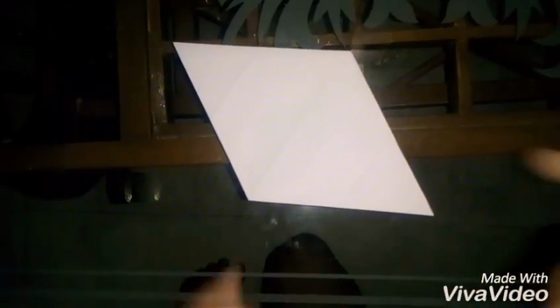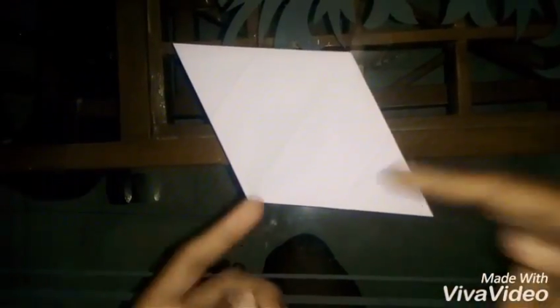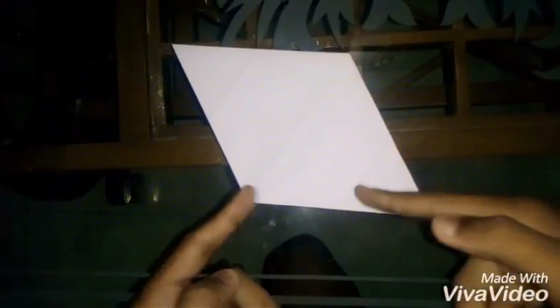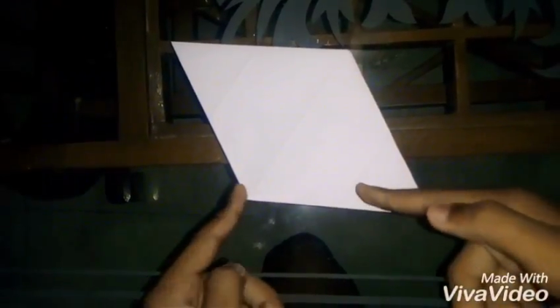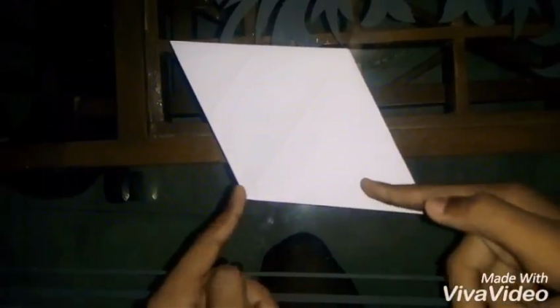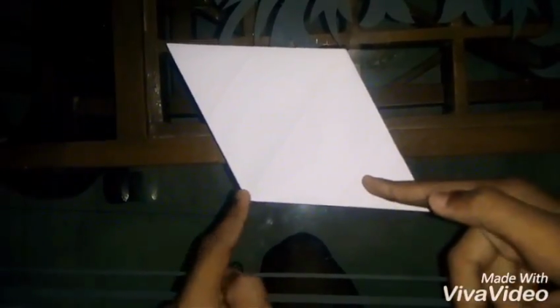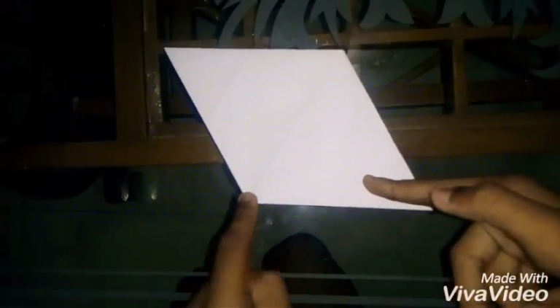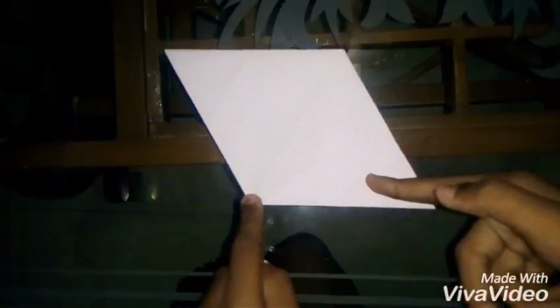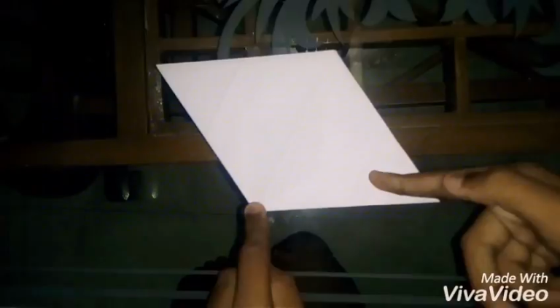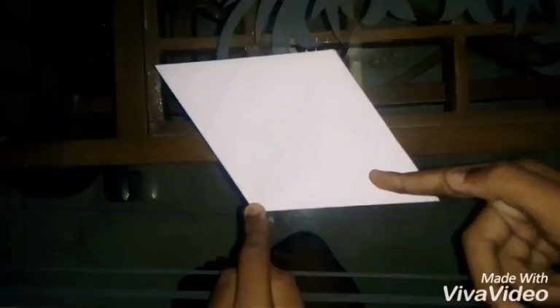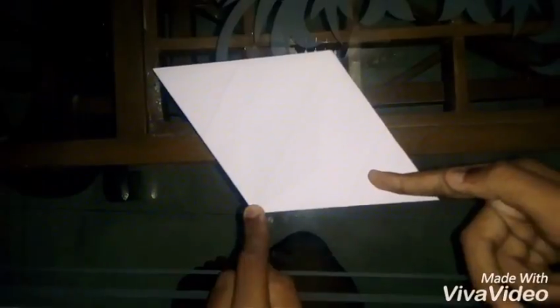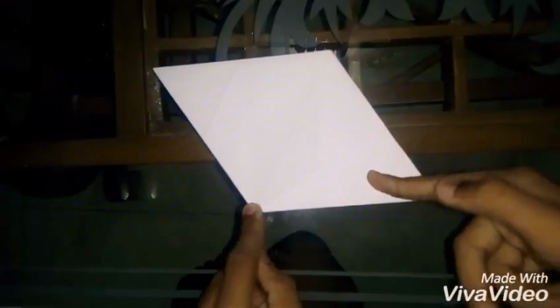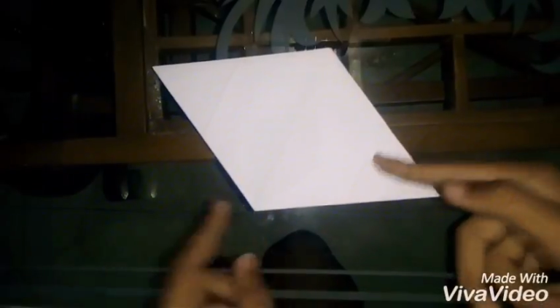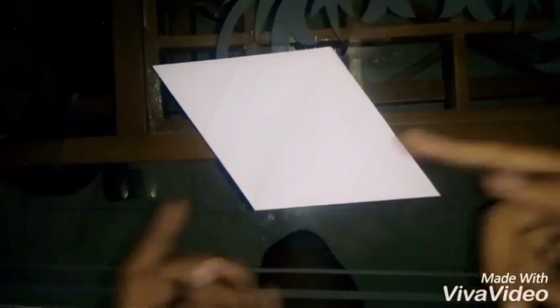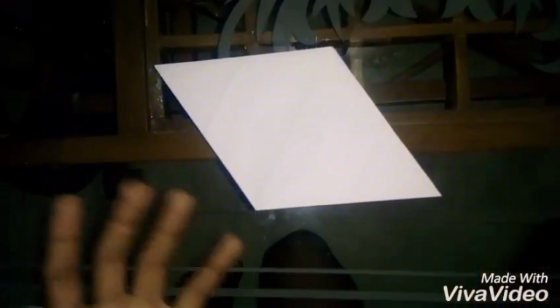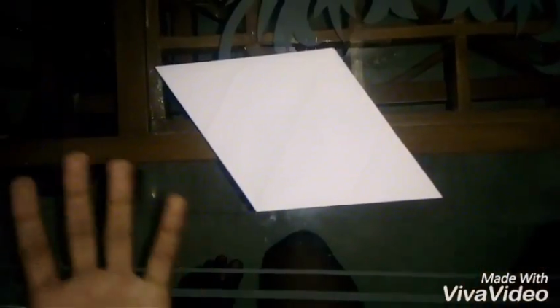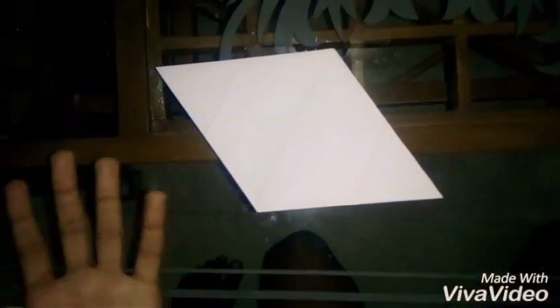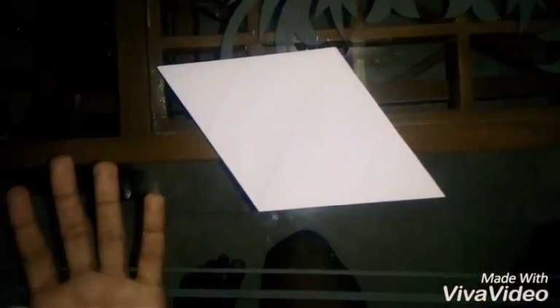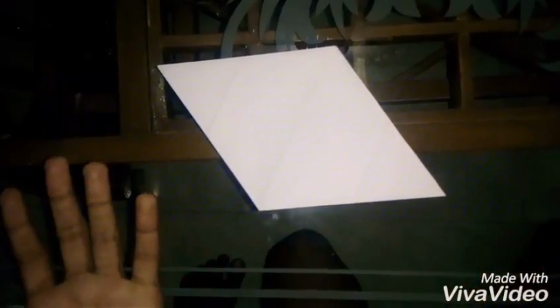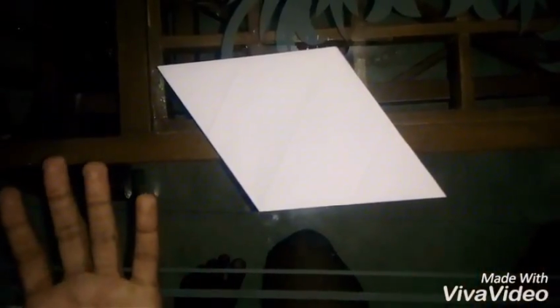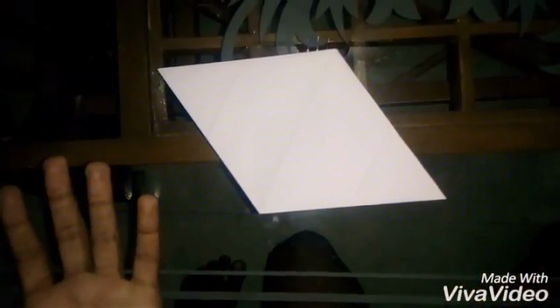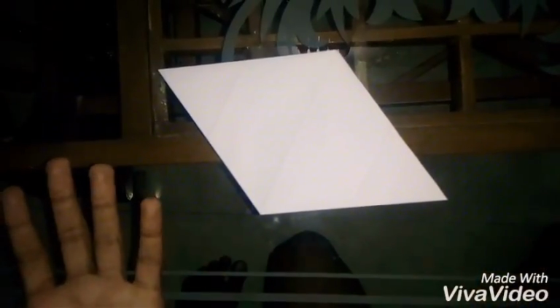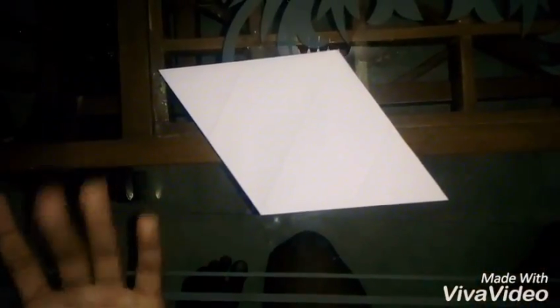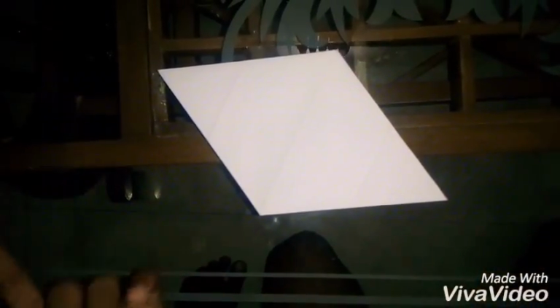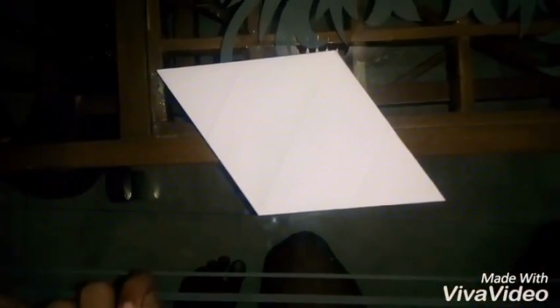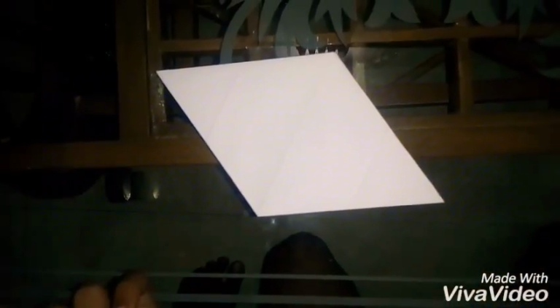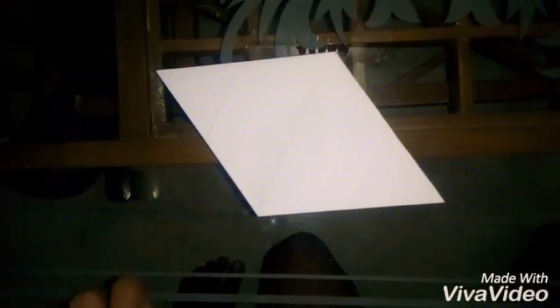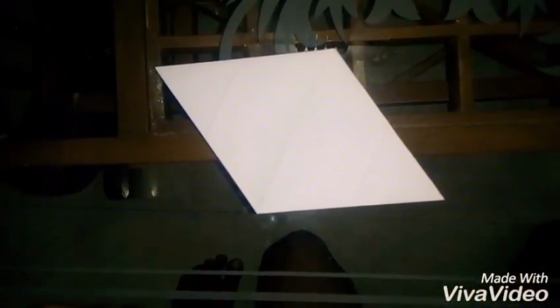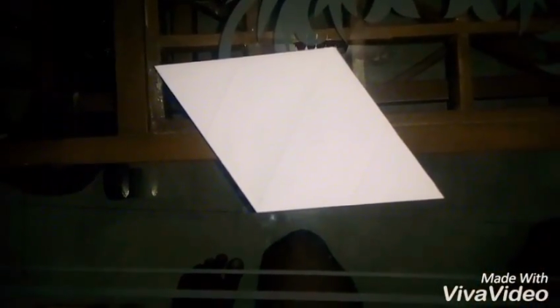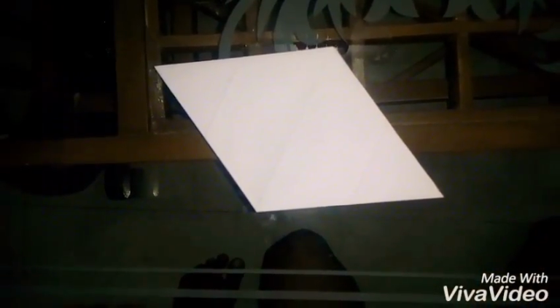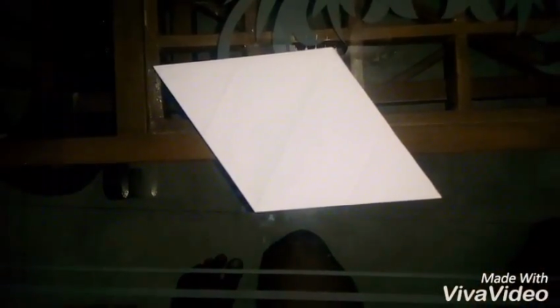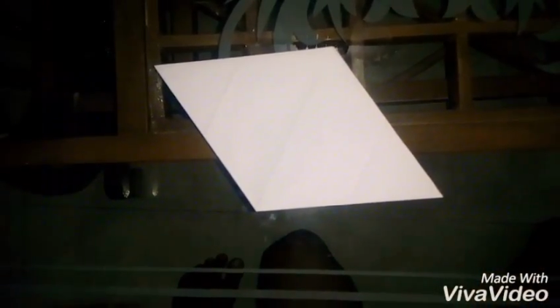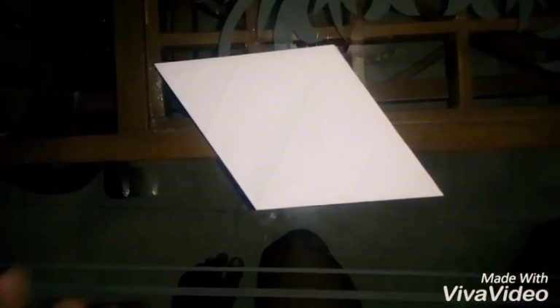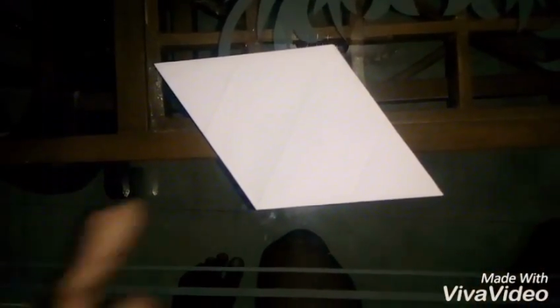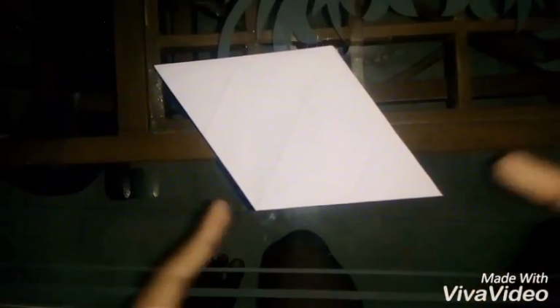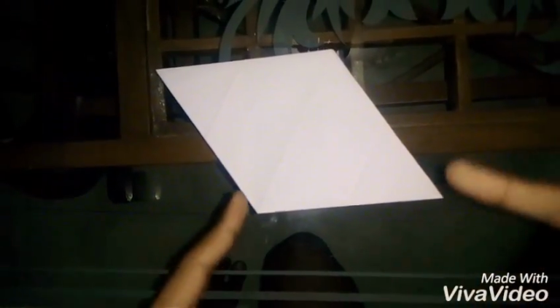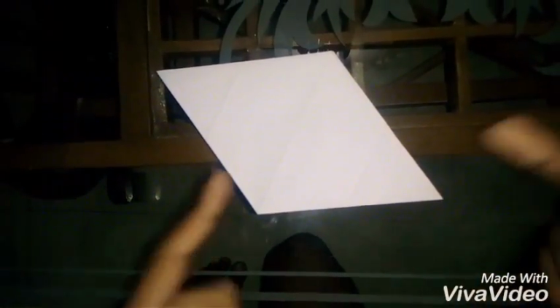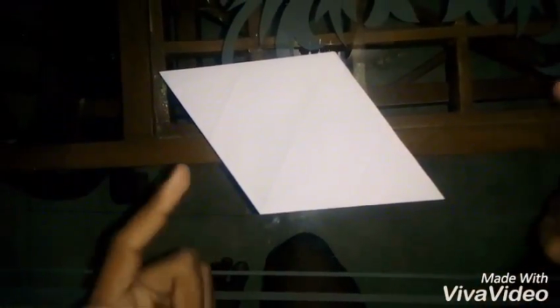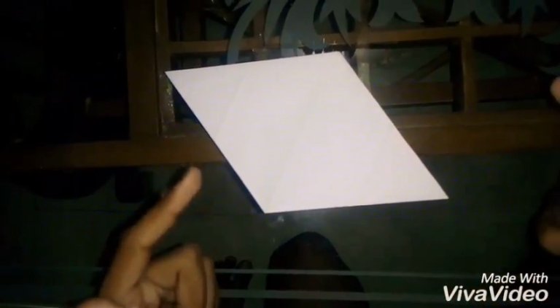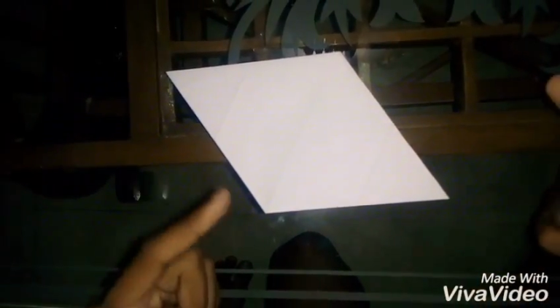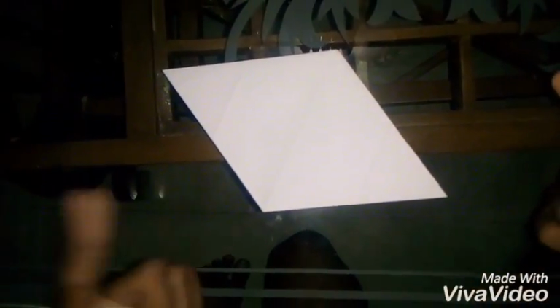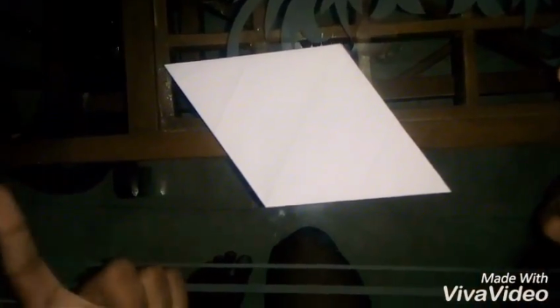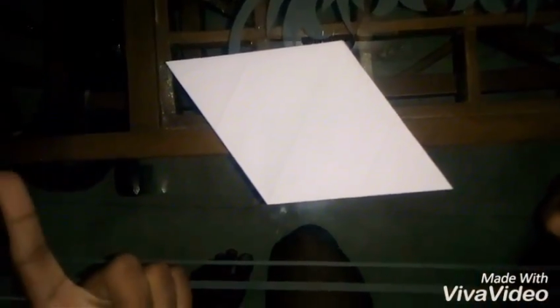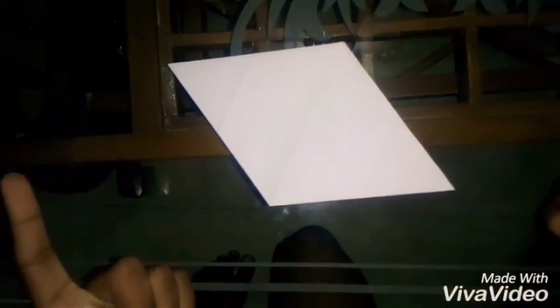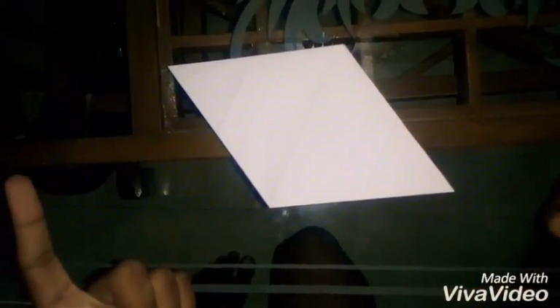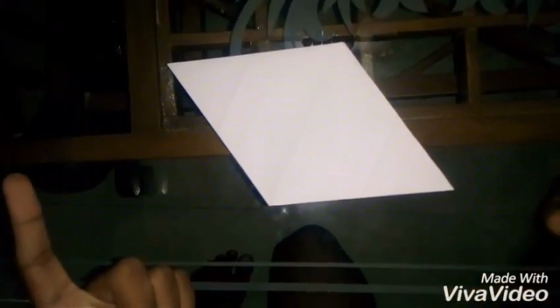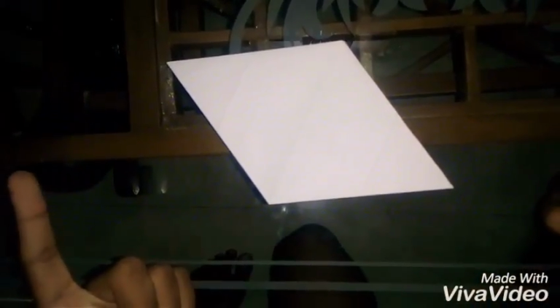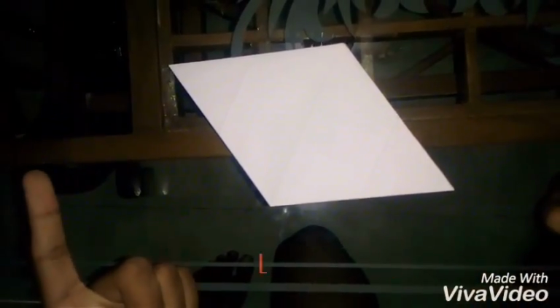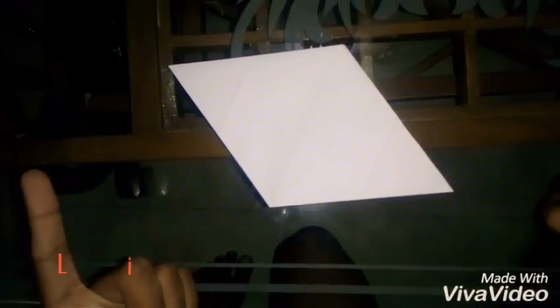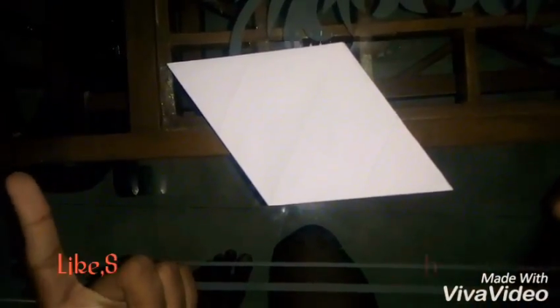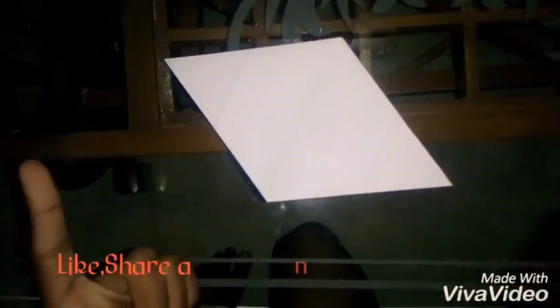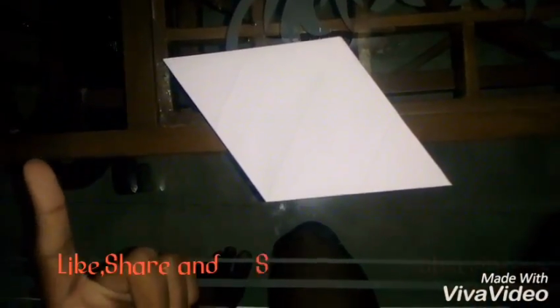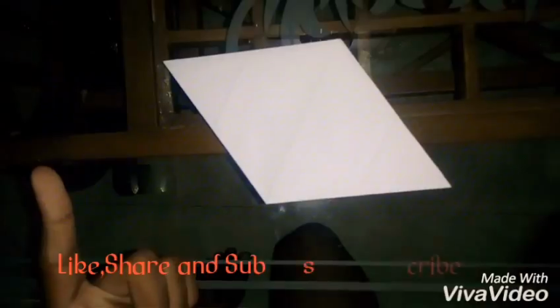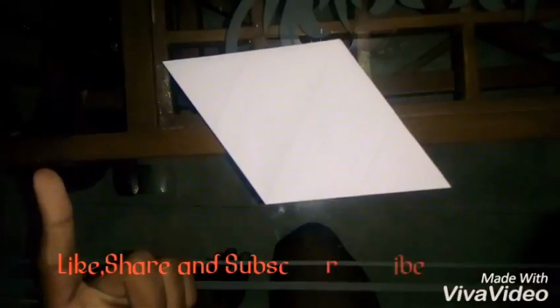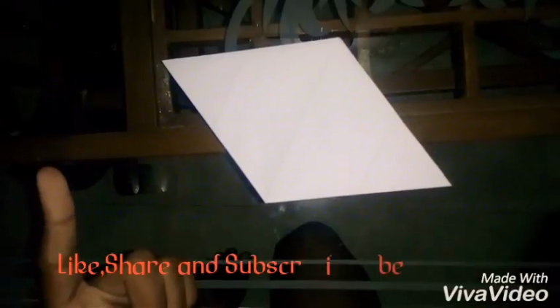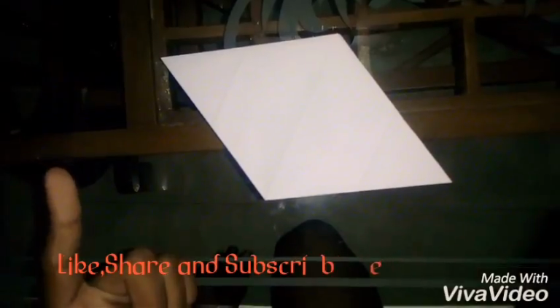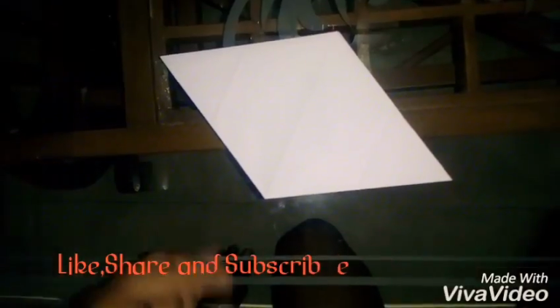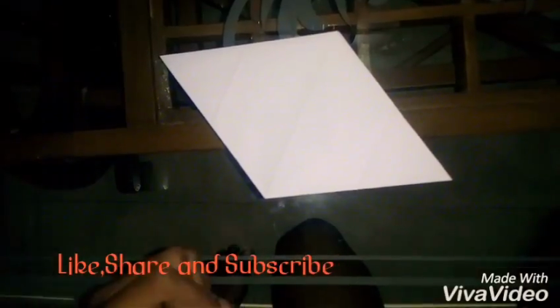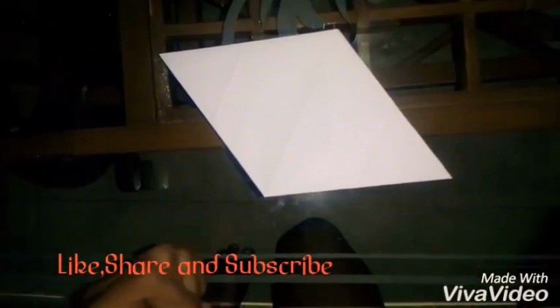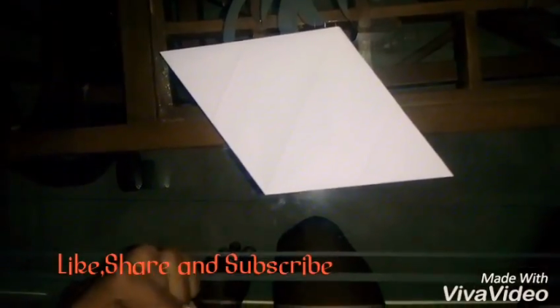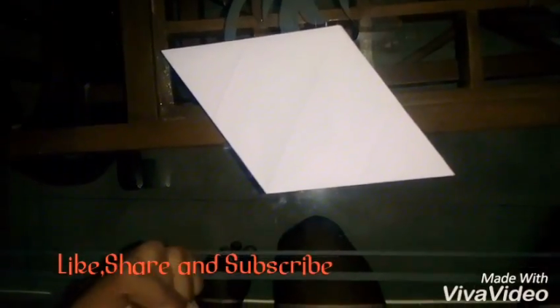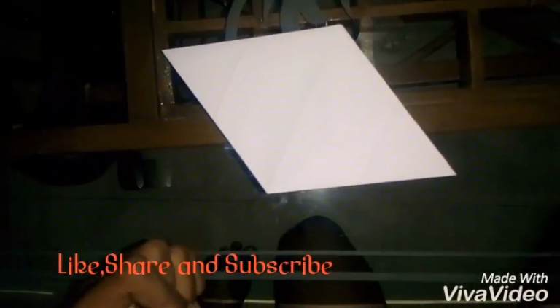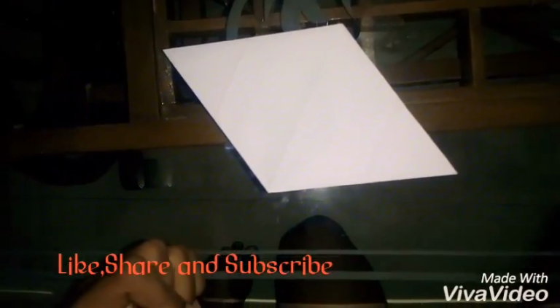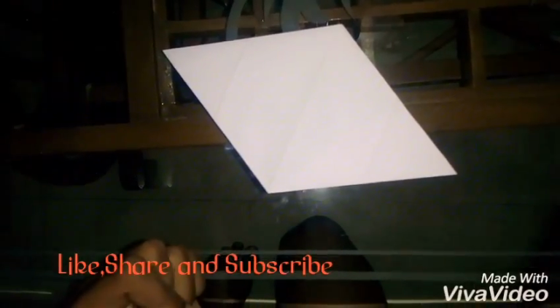Now, you can do many things with this. I will show in the next video how to make a kite. Thank you!